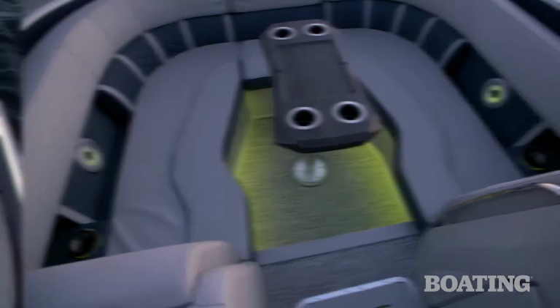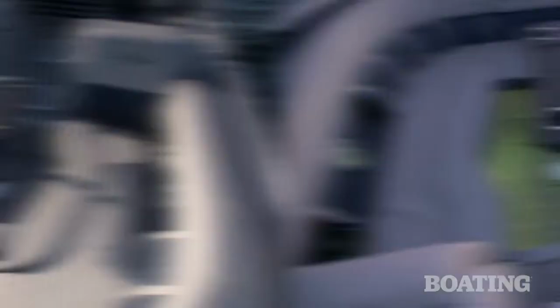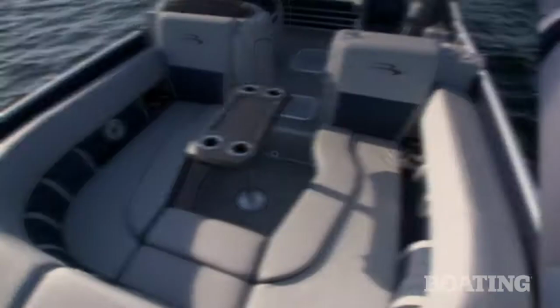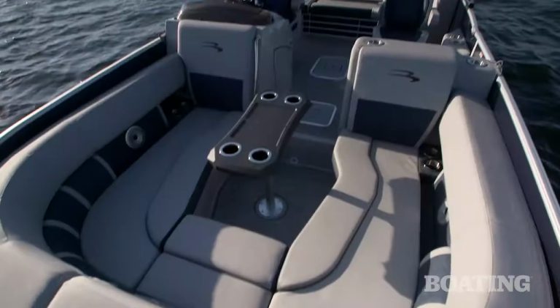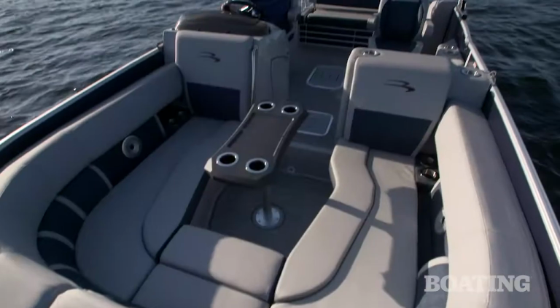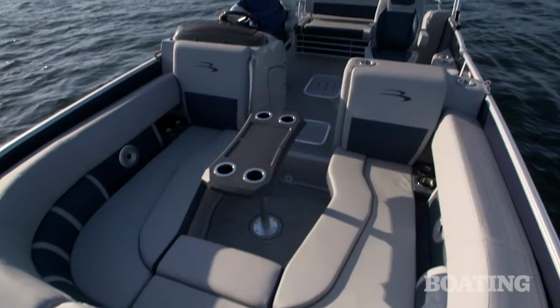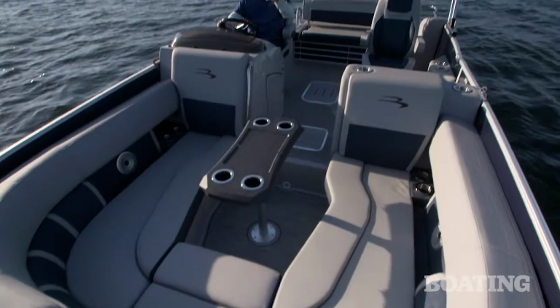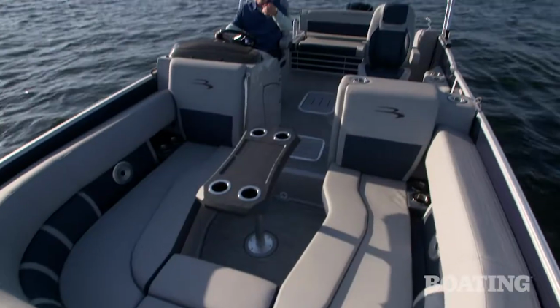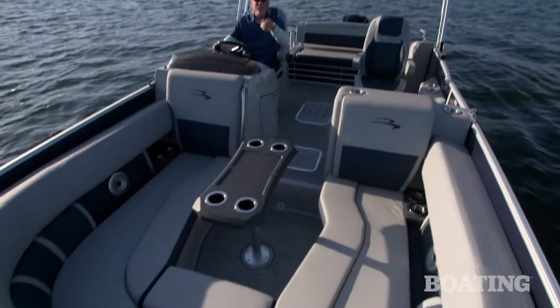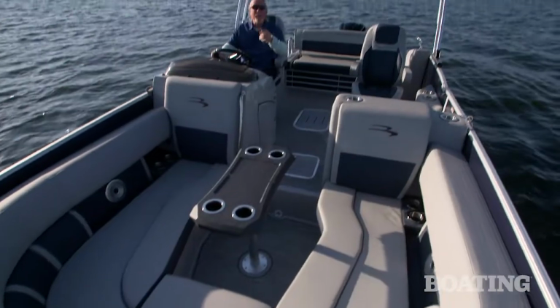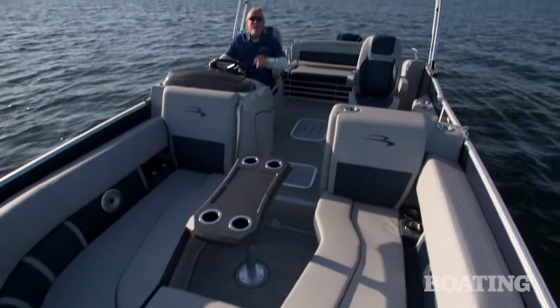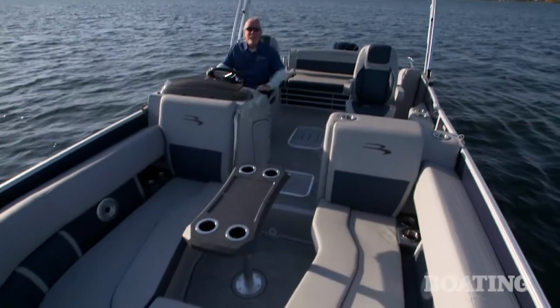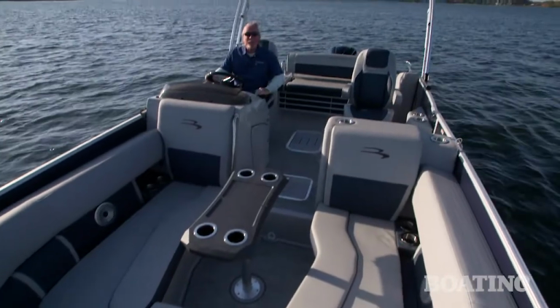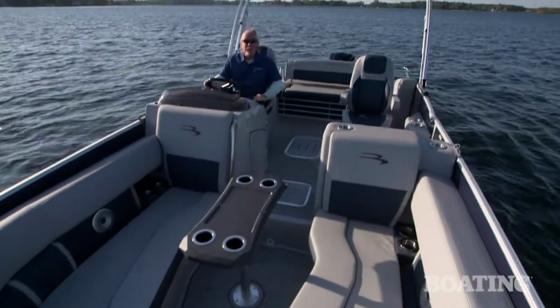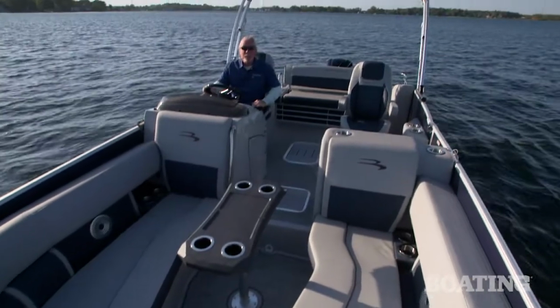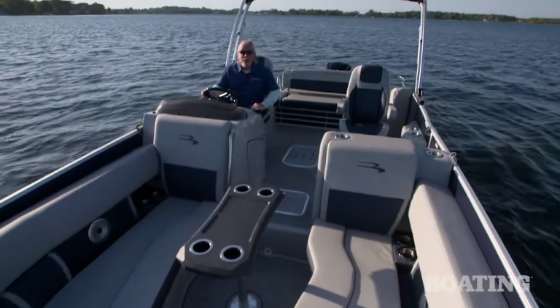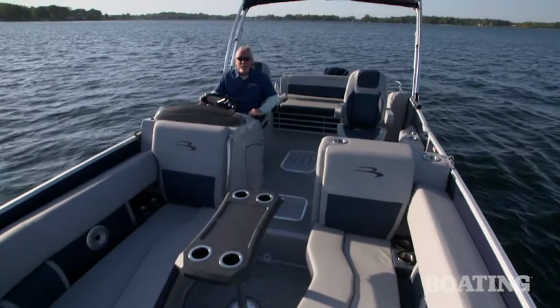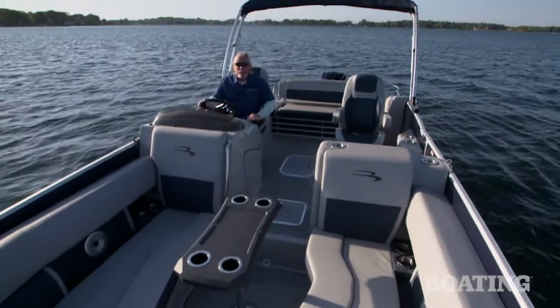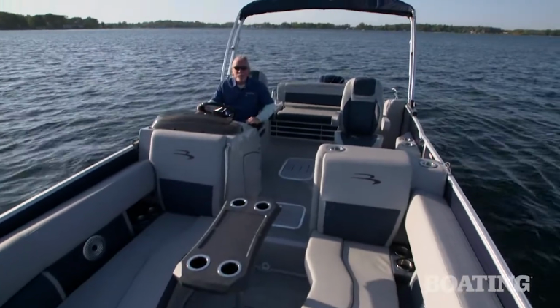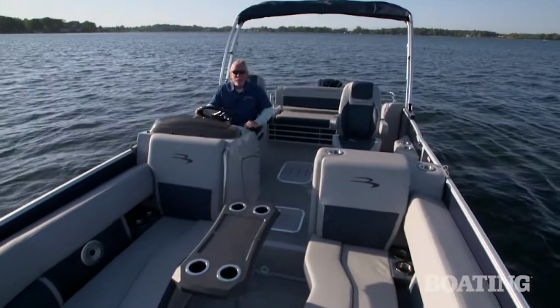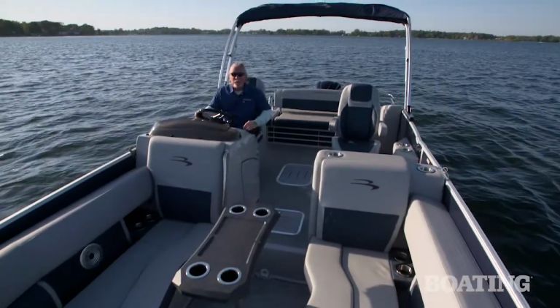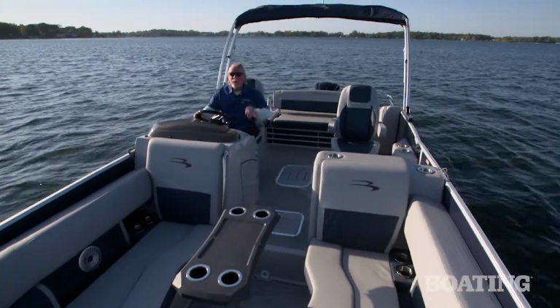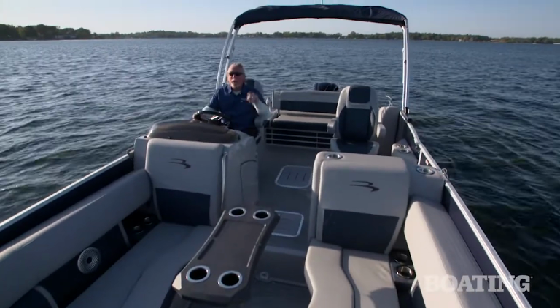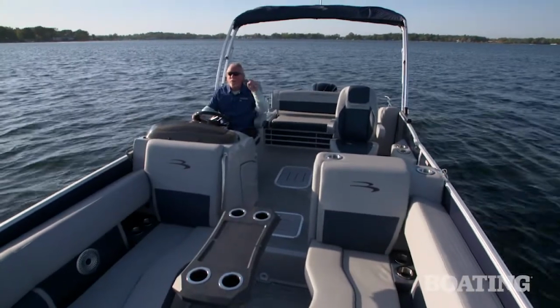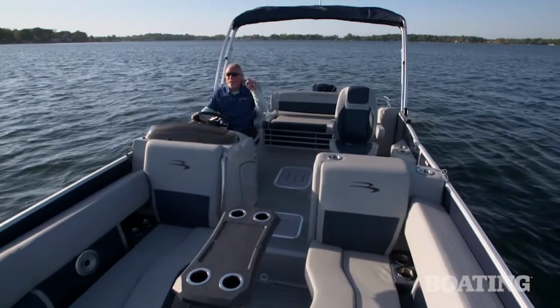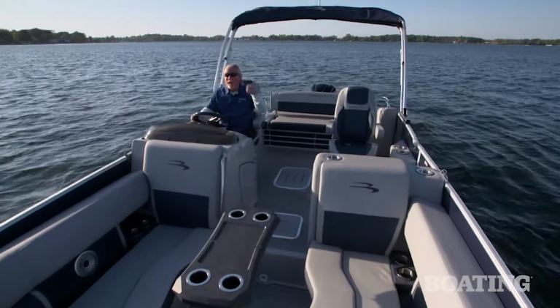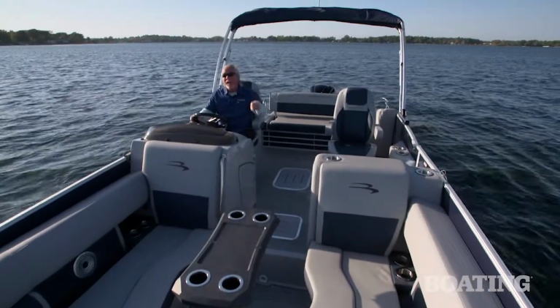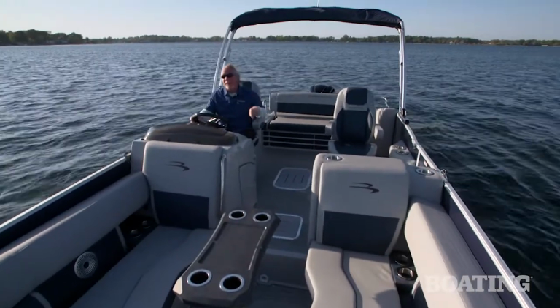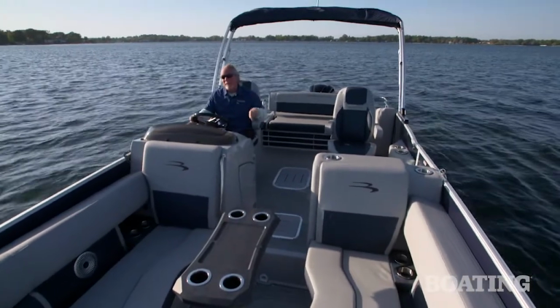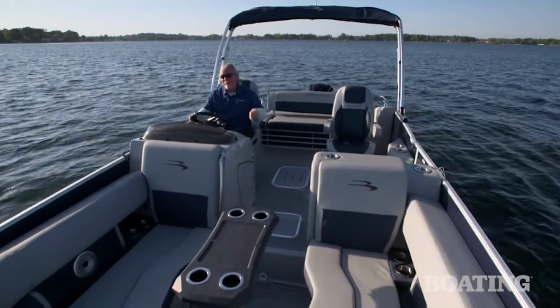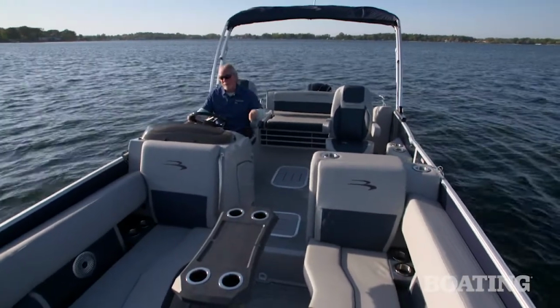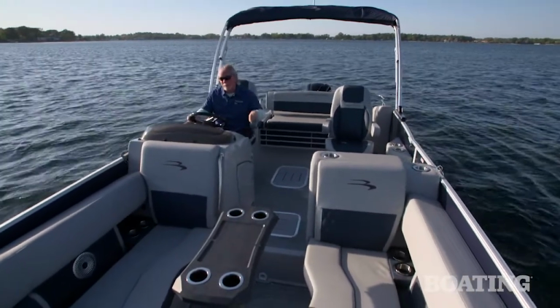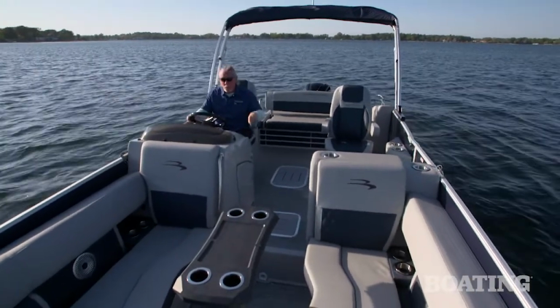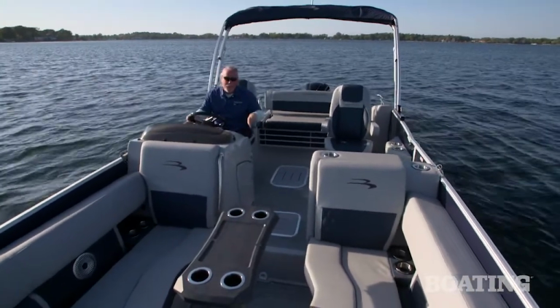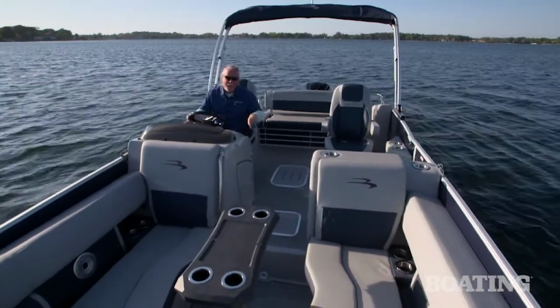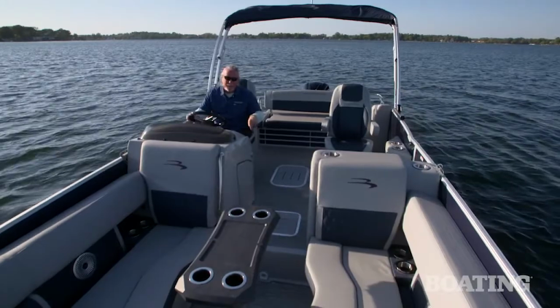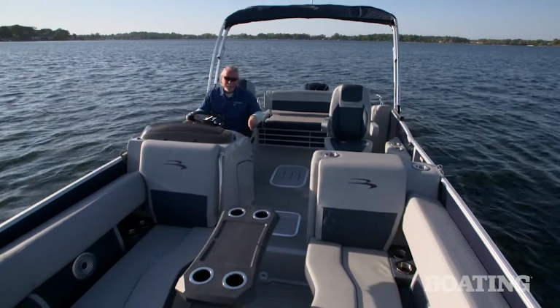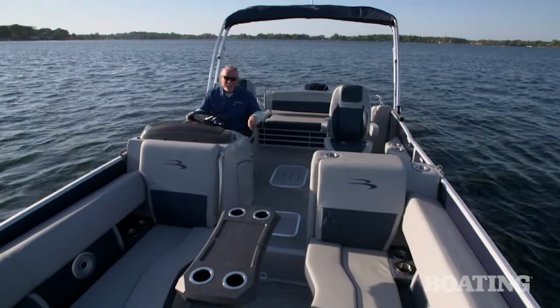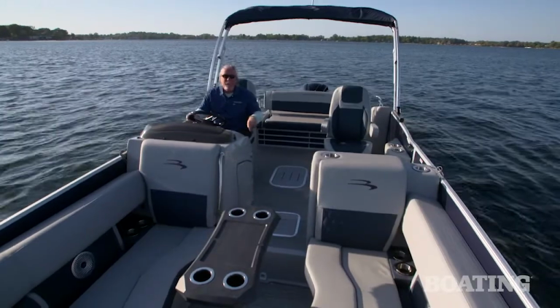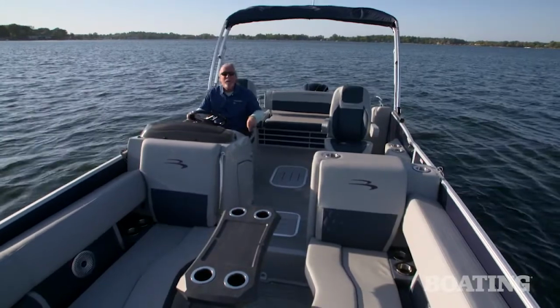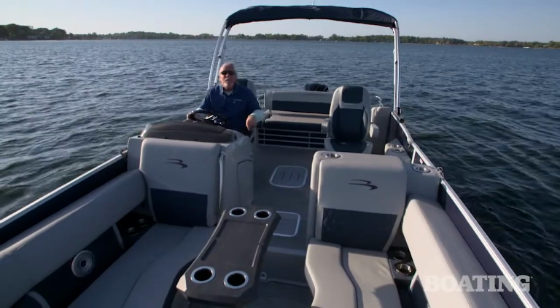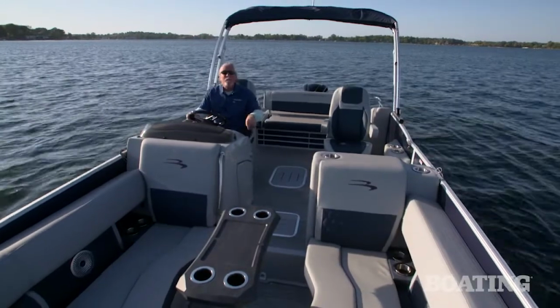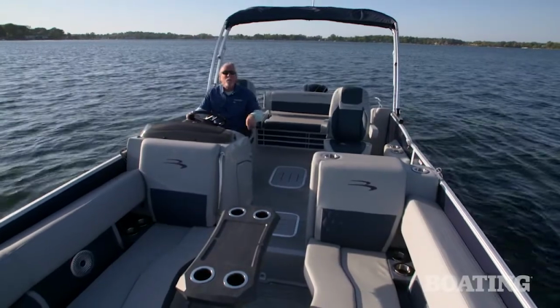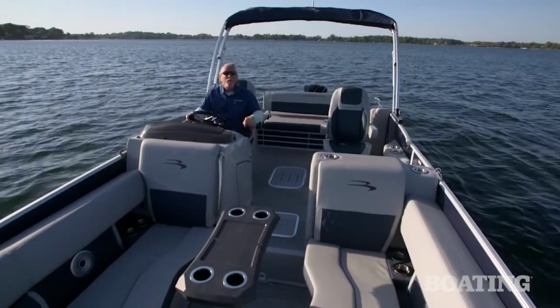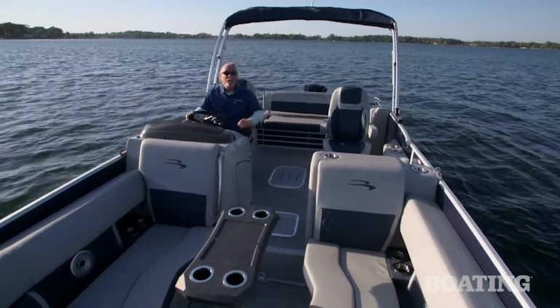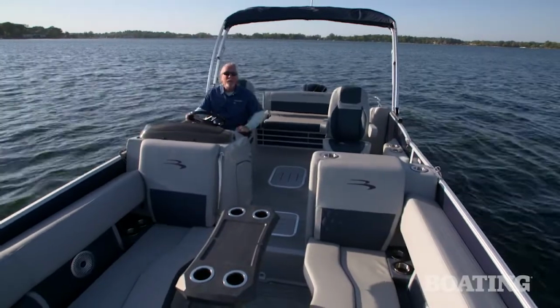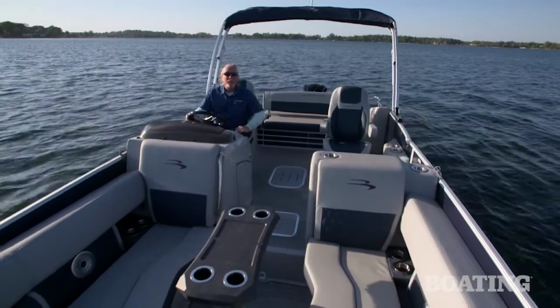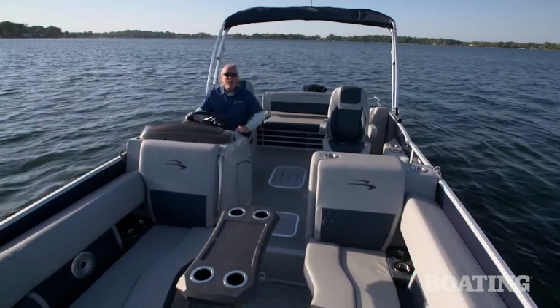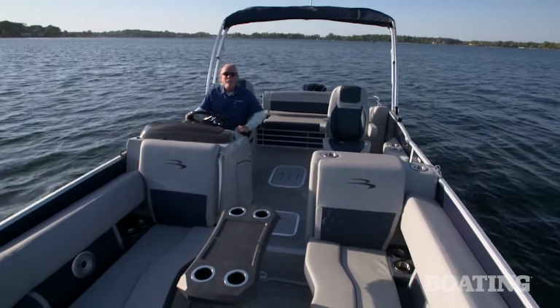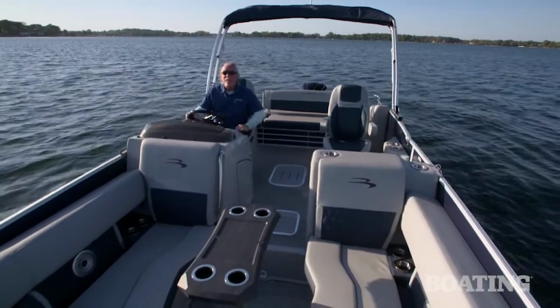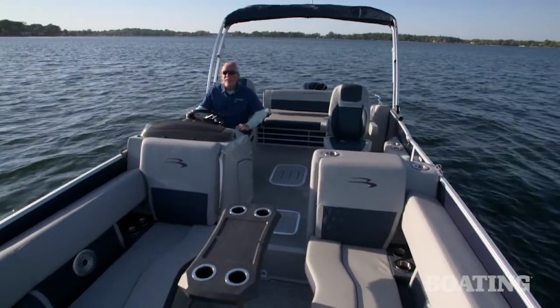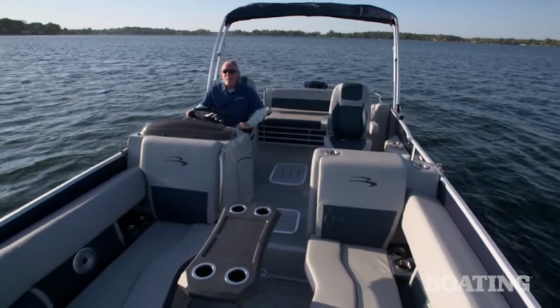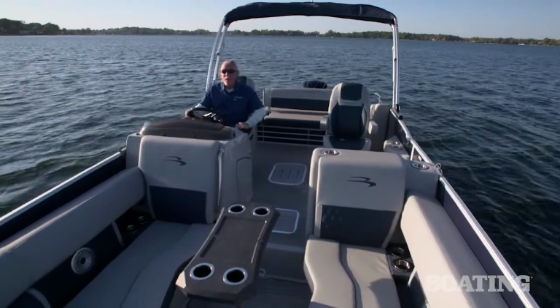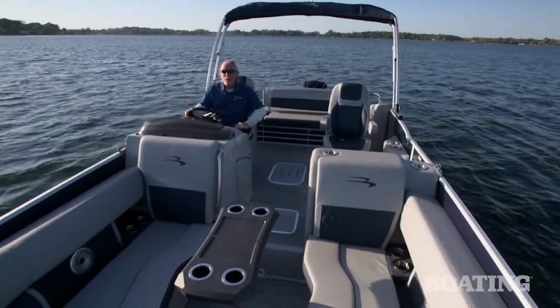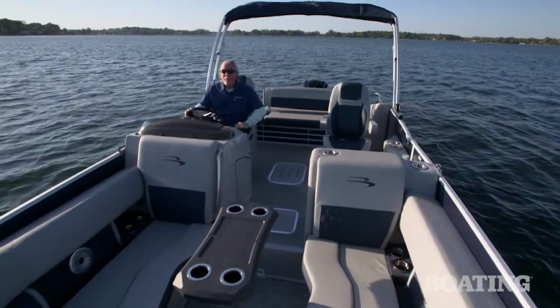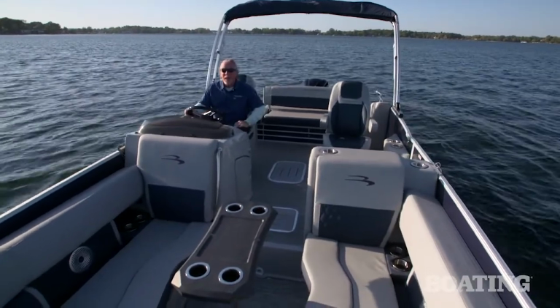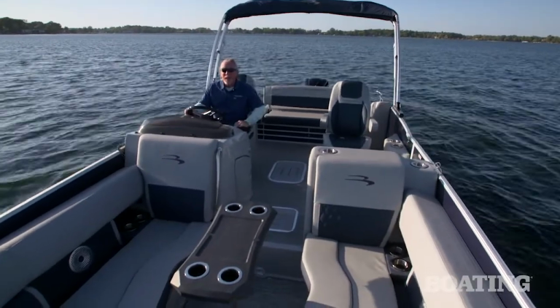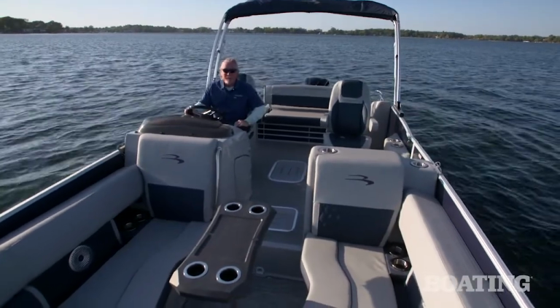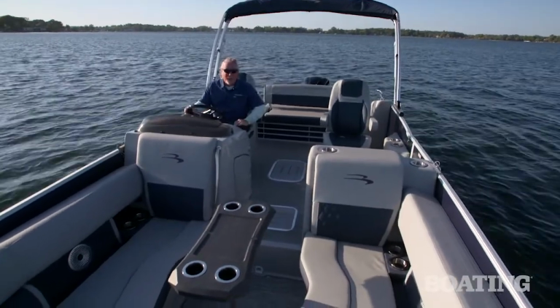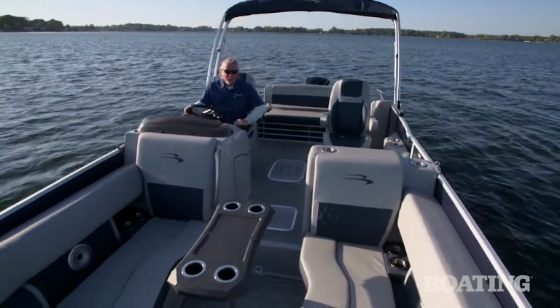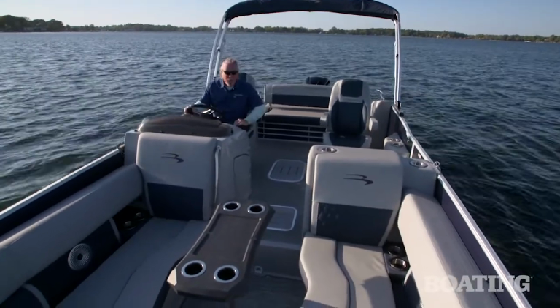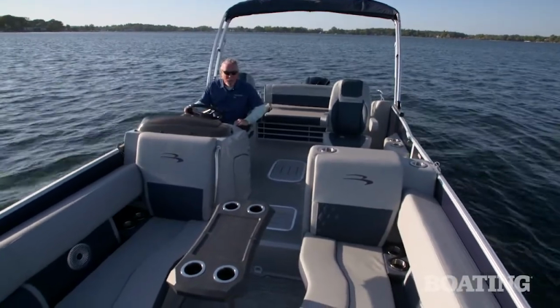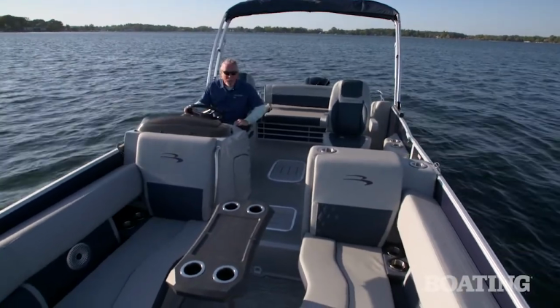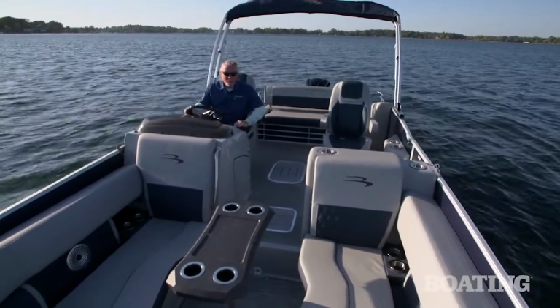If you want to see some innovation in pontoon boats, you've got to see this new Bennington. For more information, visit BoatingMag.com.